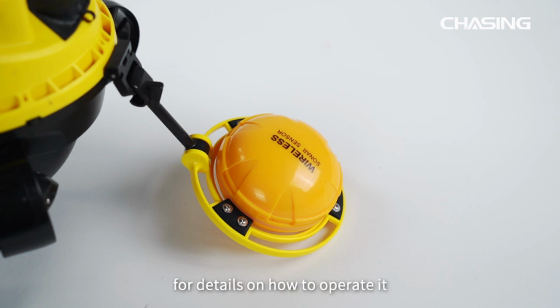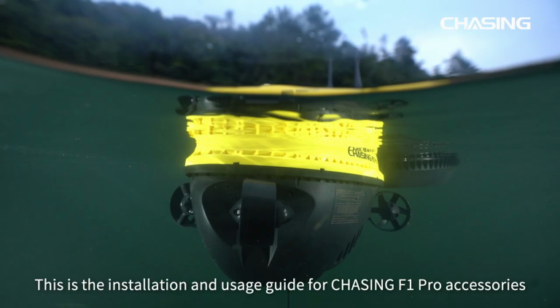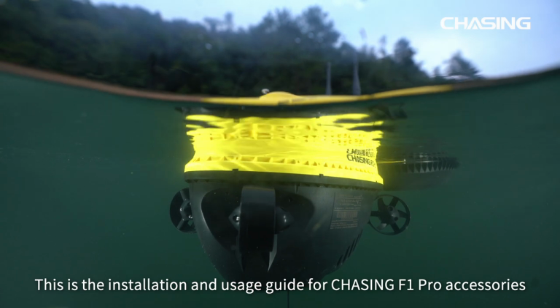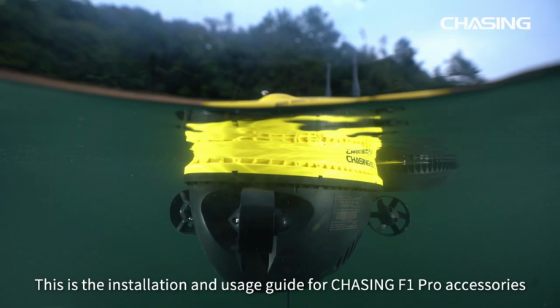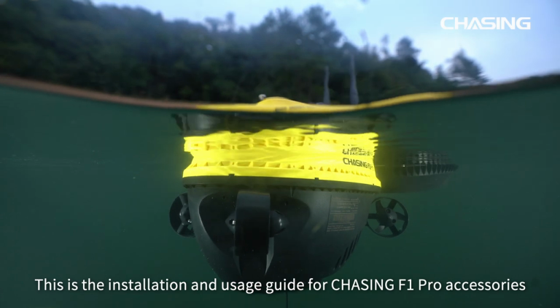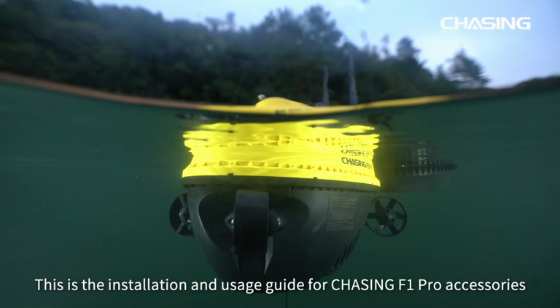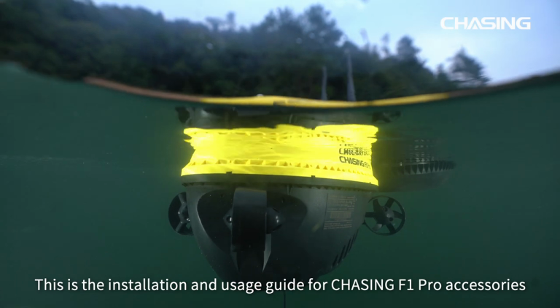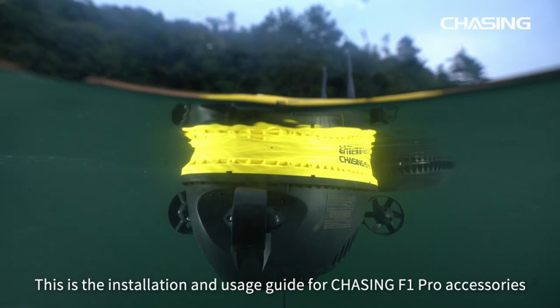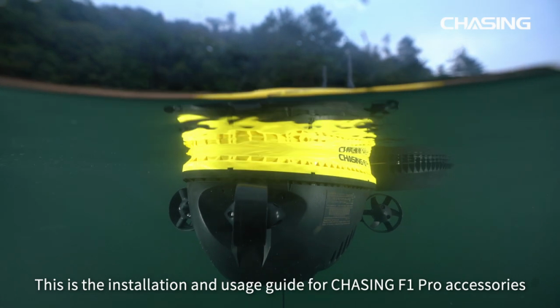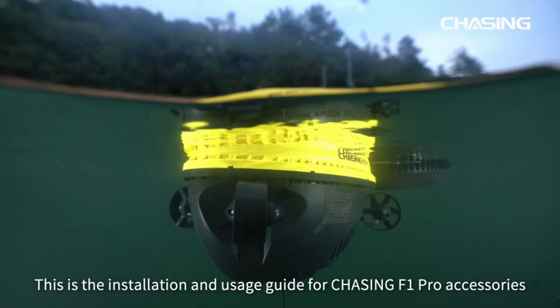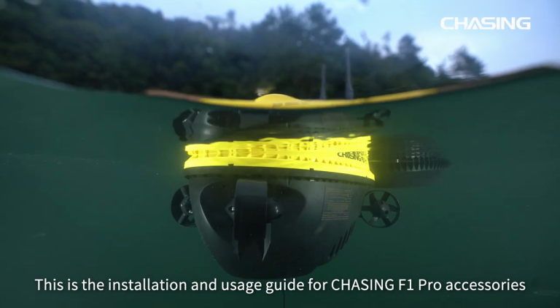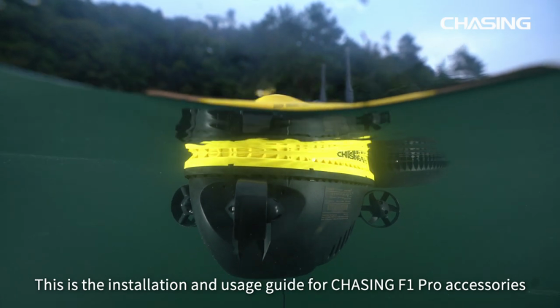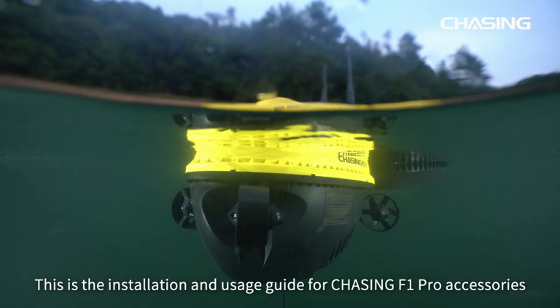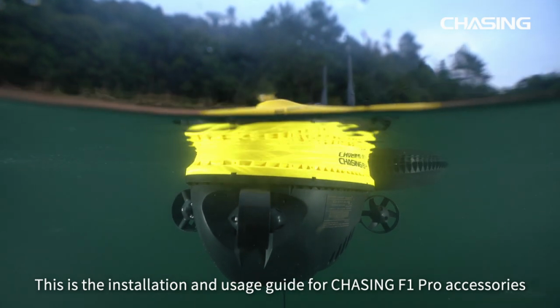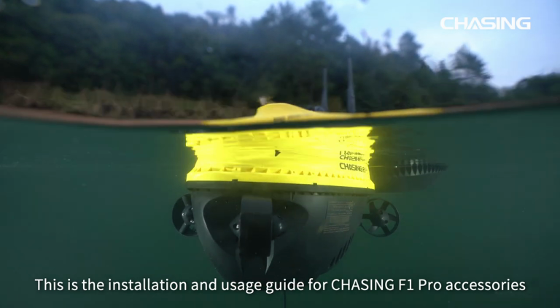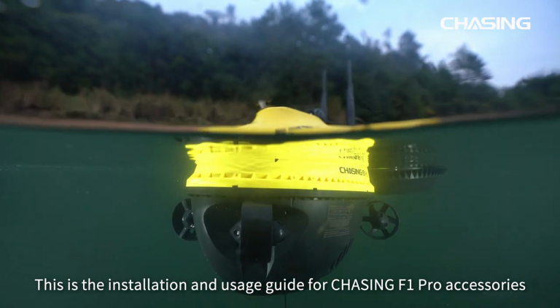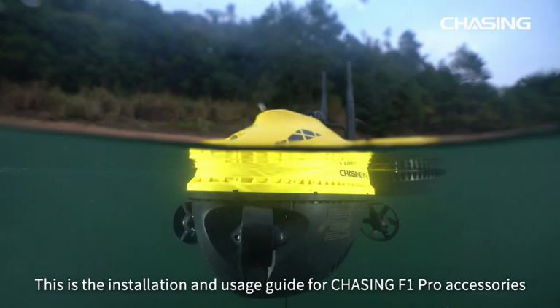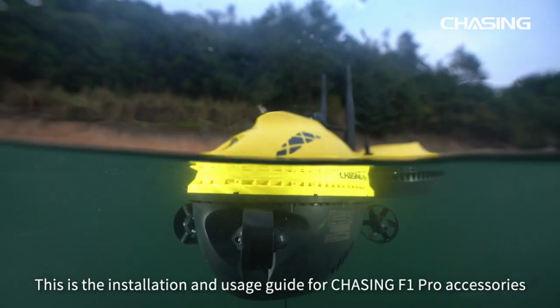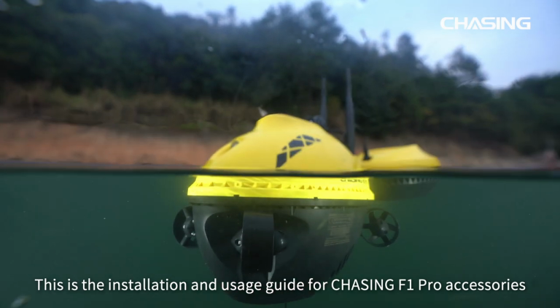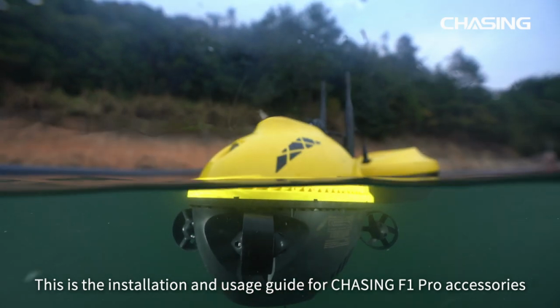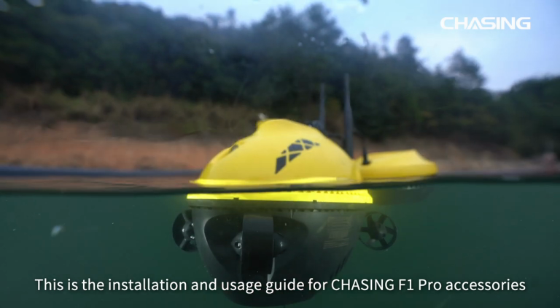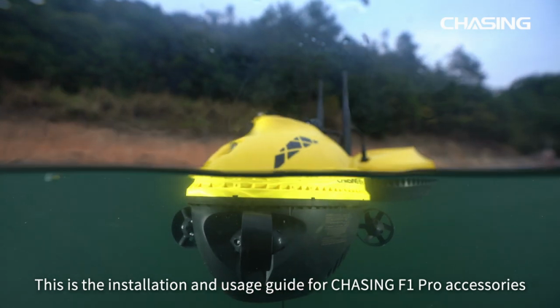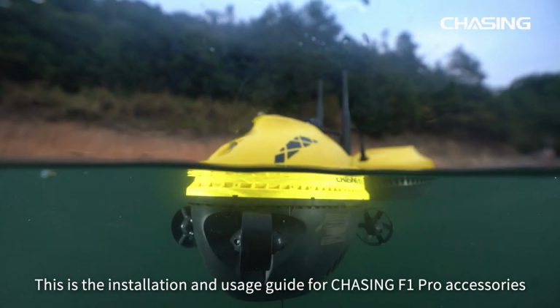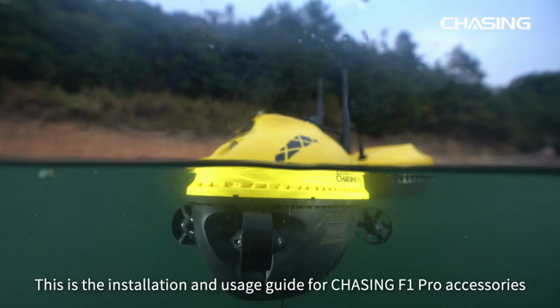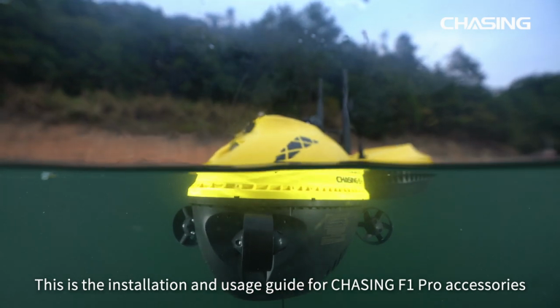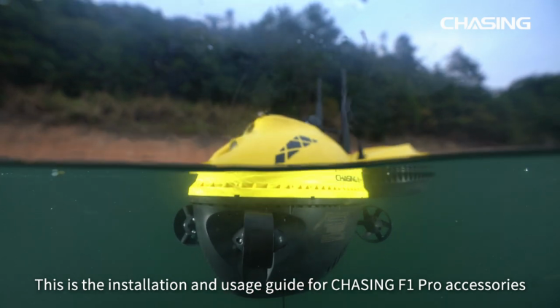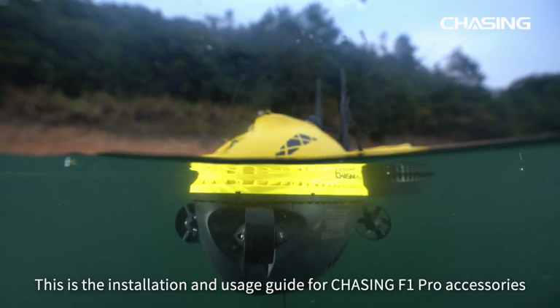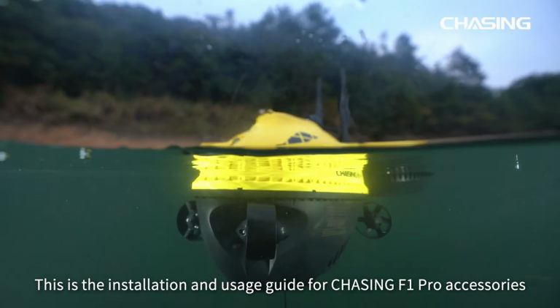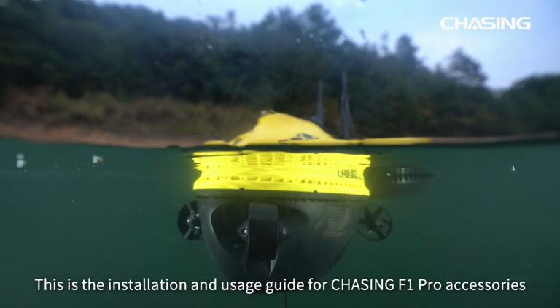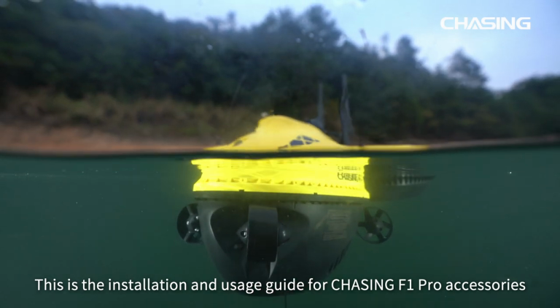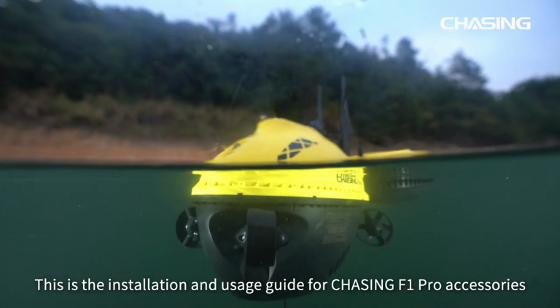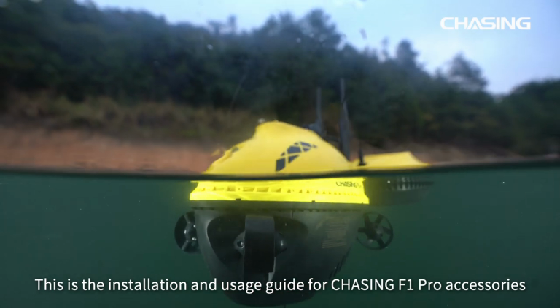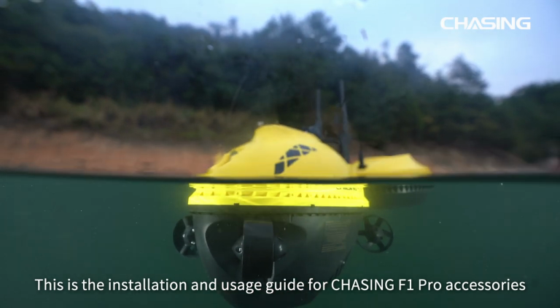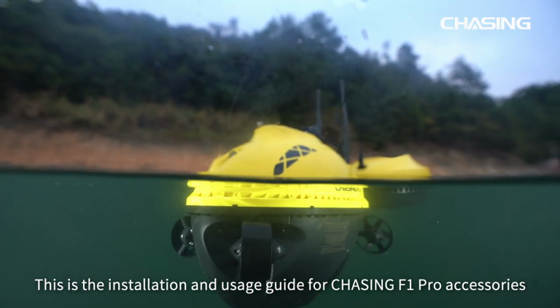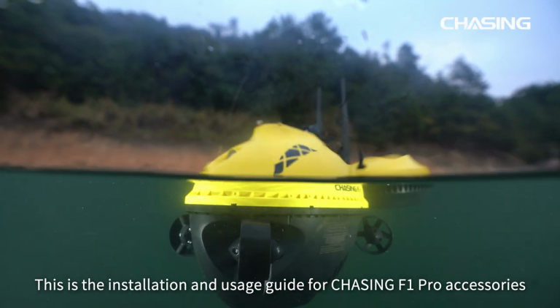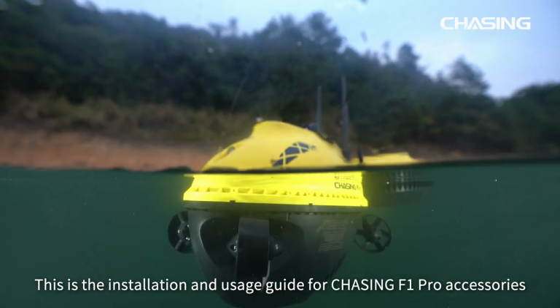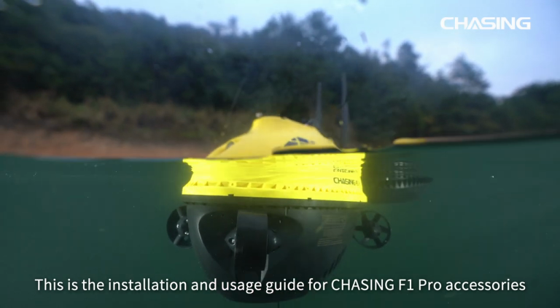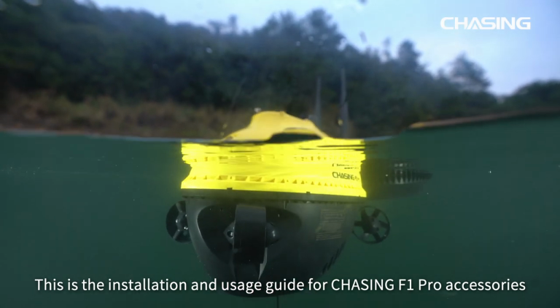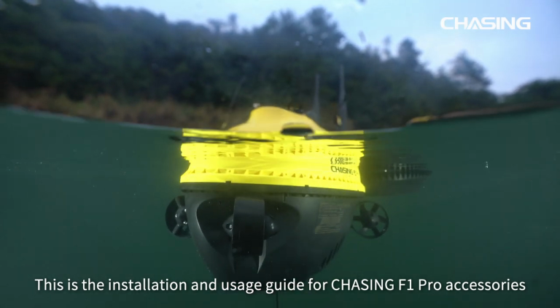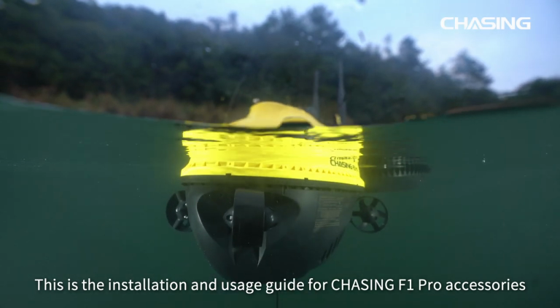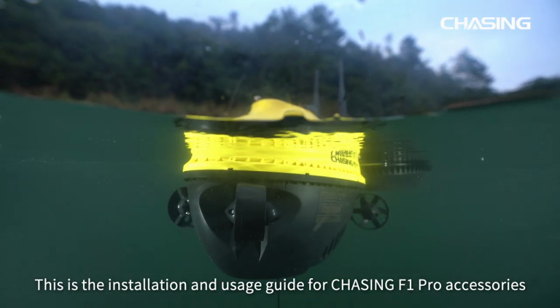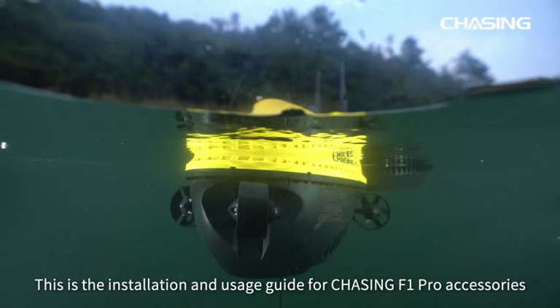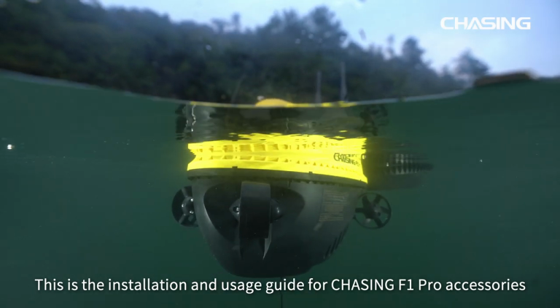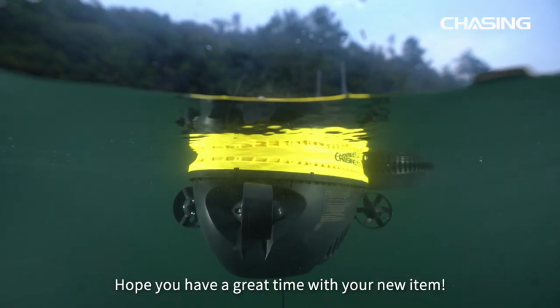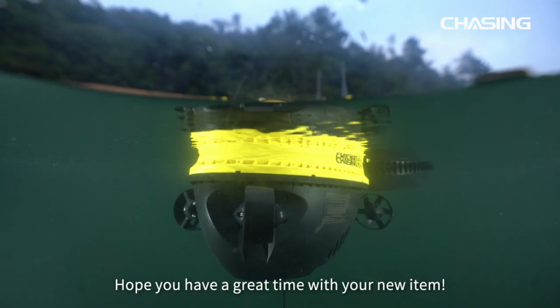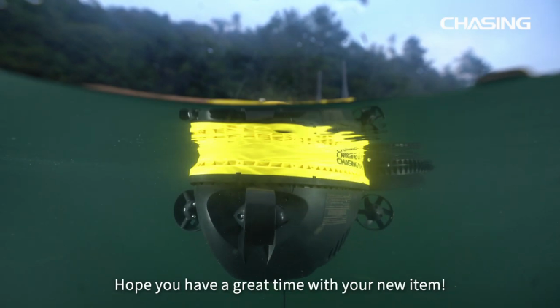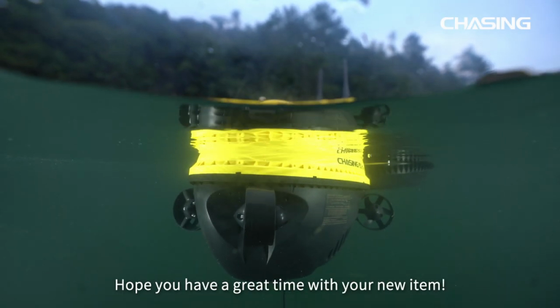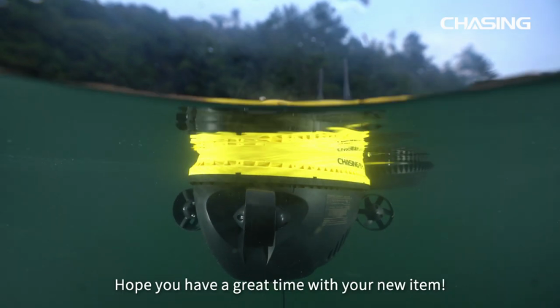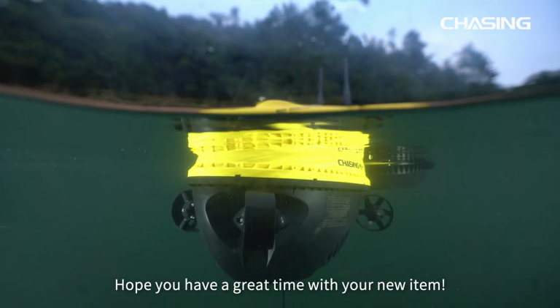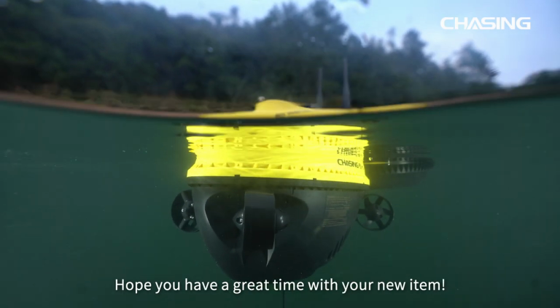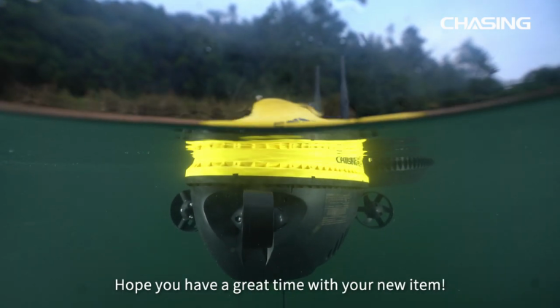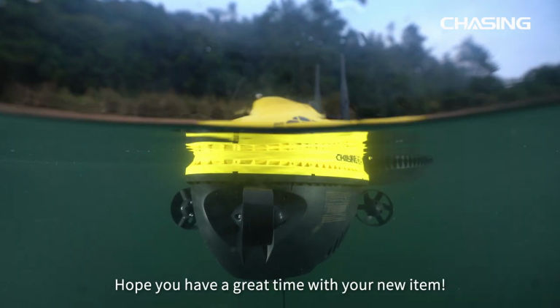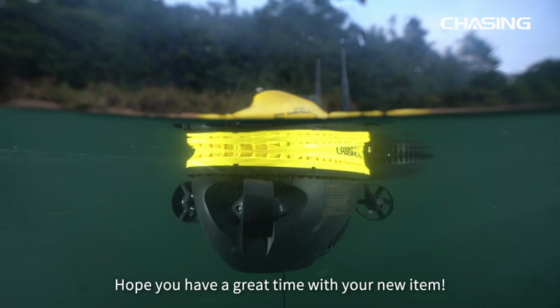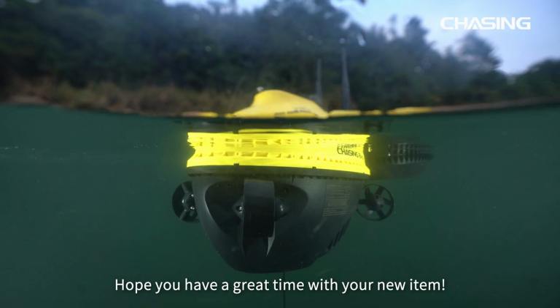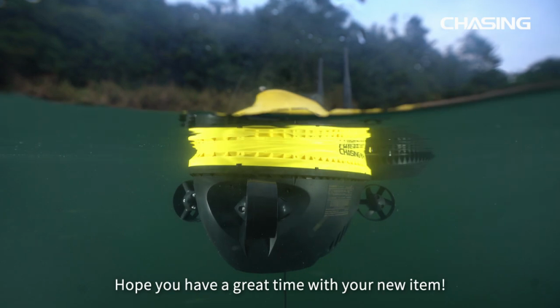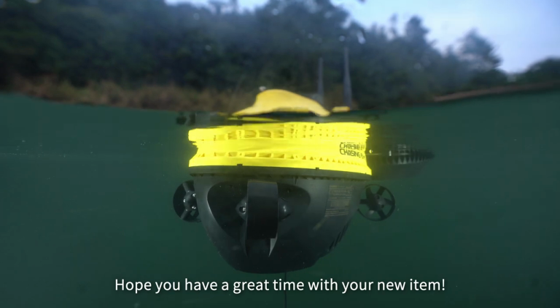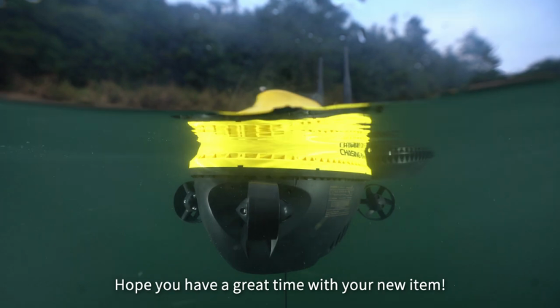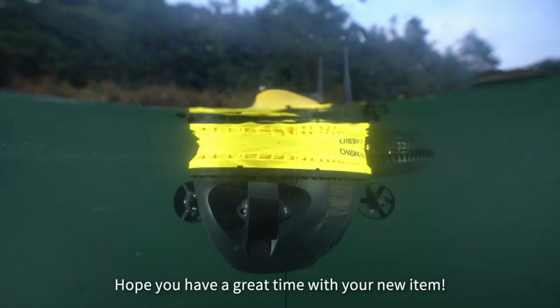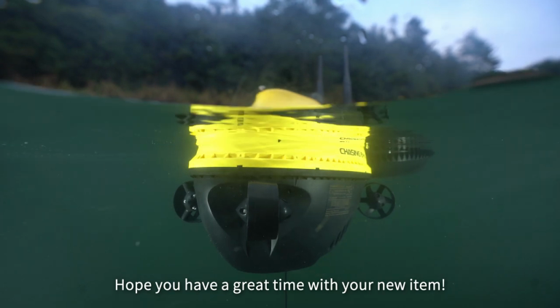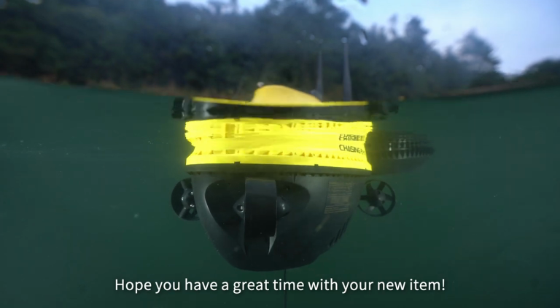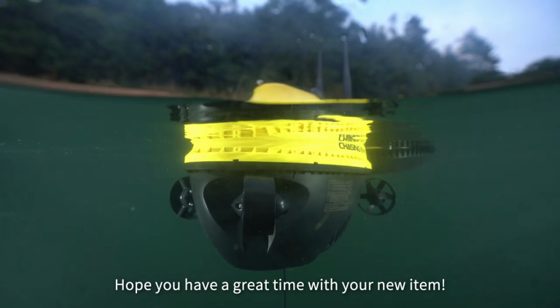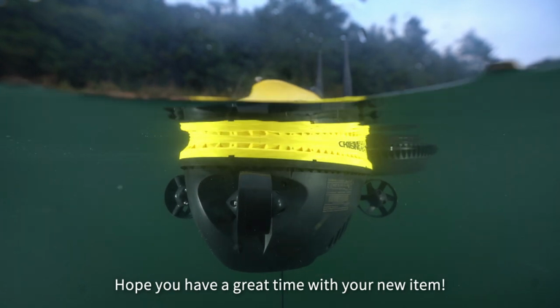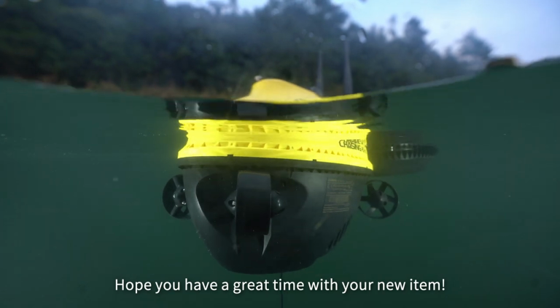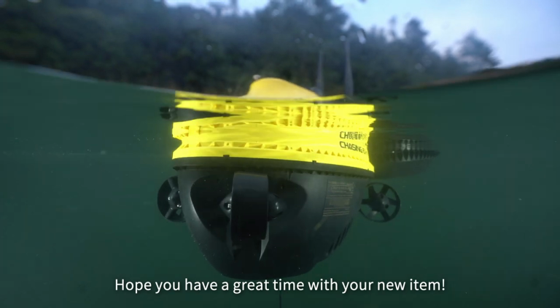This is the installation and usage guide for Chasing F1 Pro accessories. Hope you have a great time with your new item.